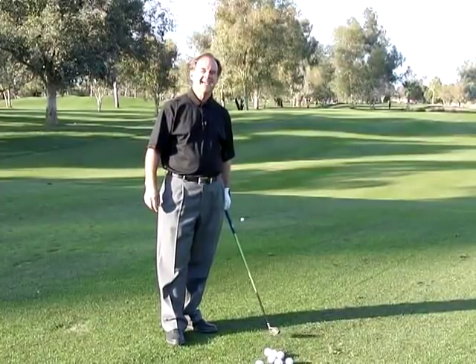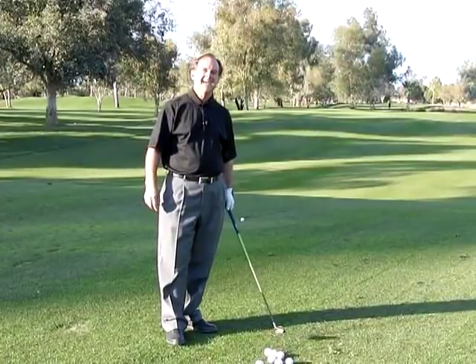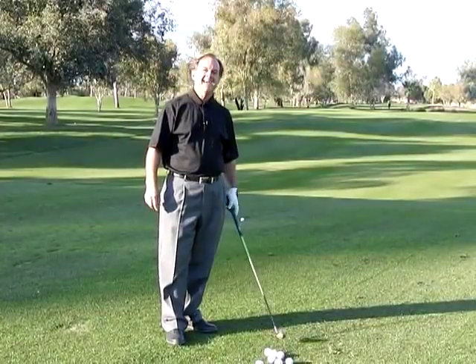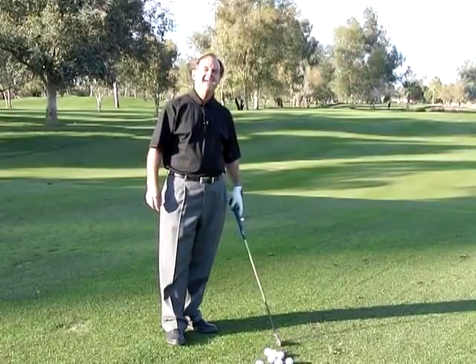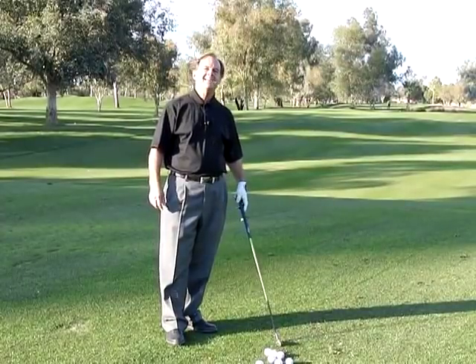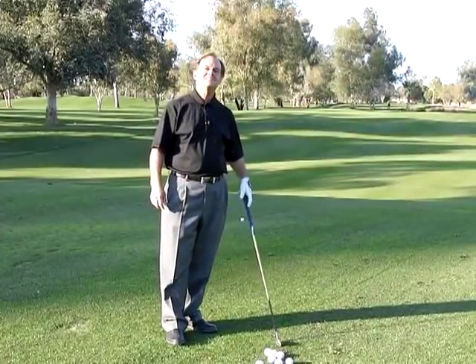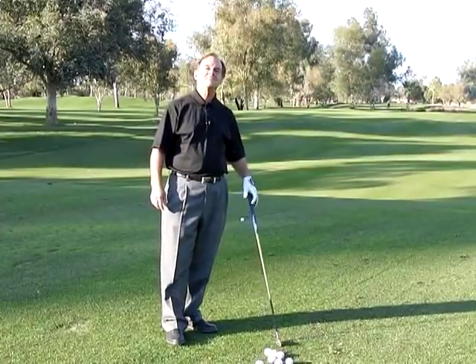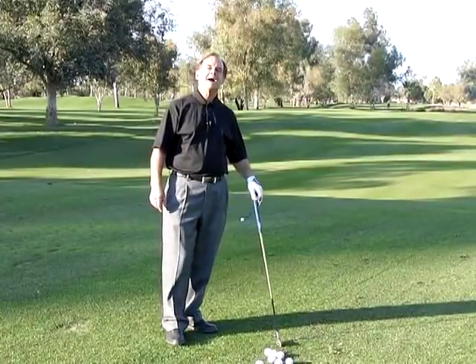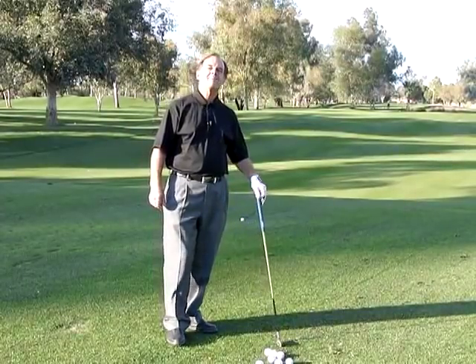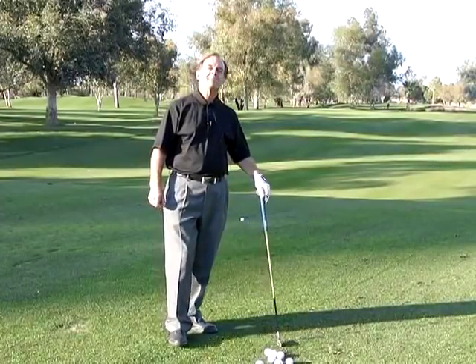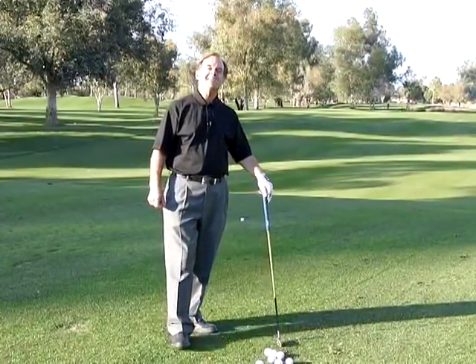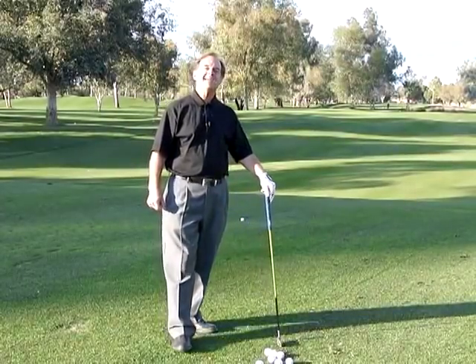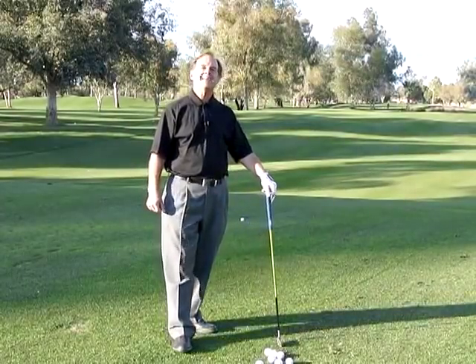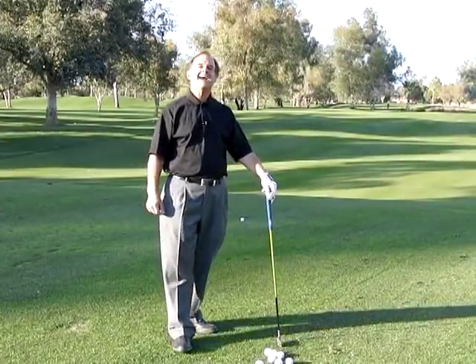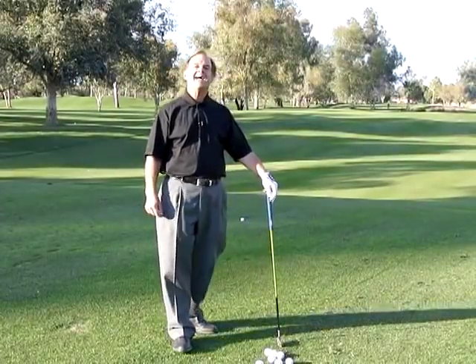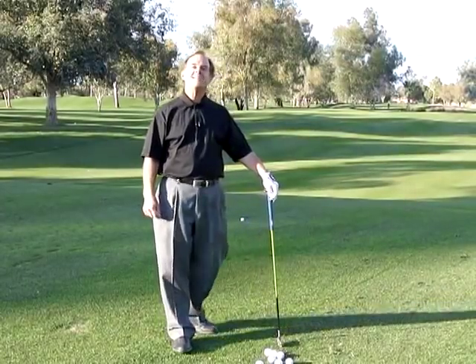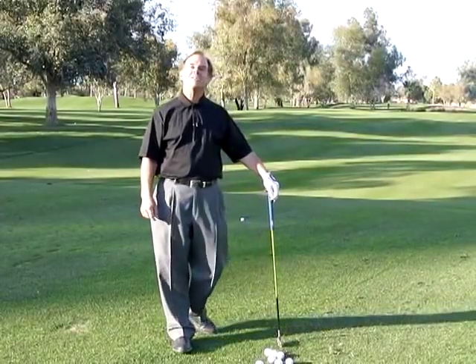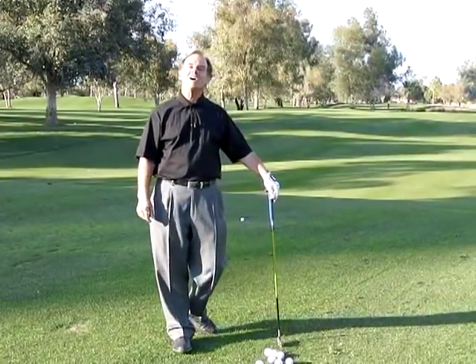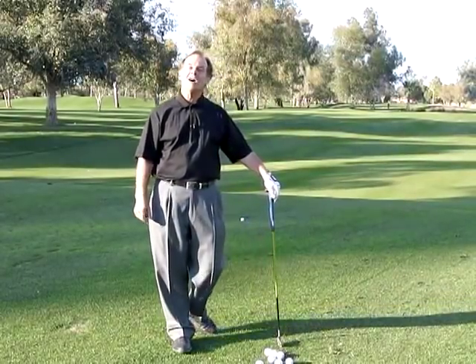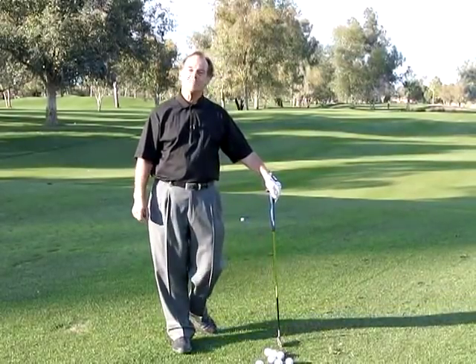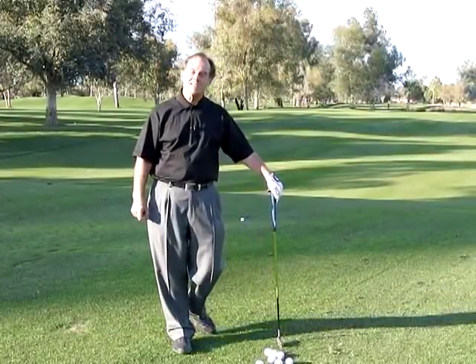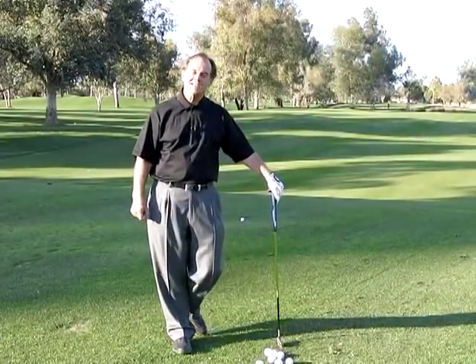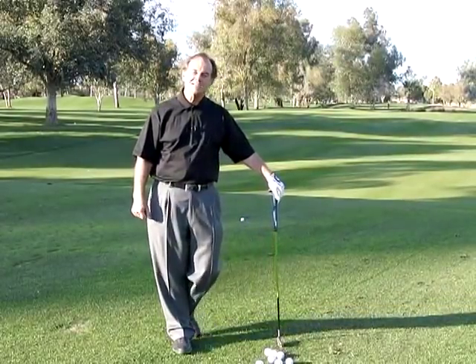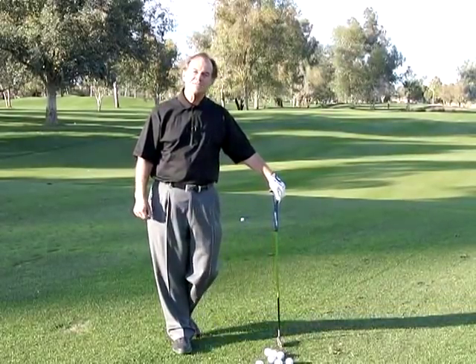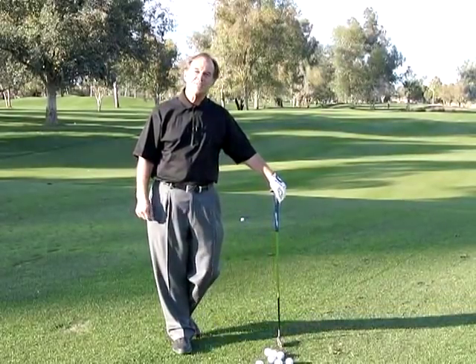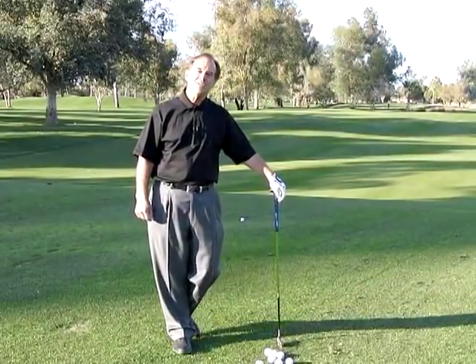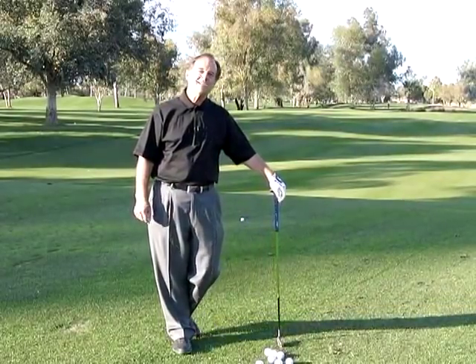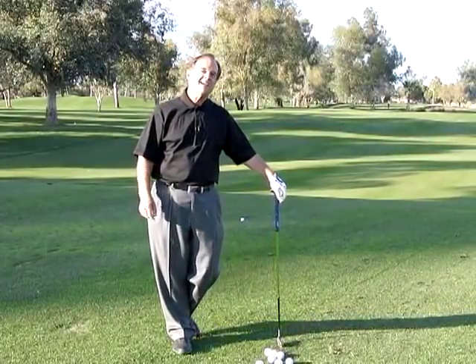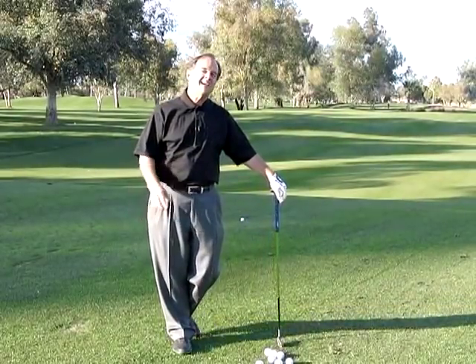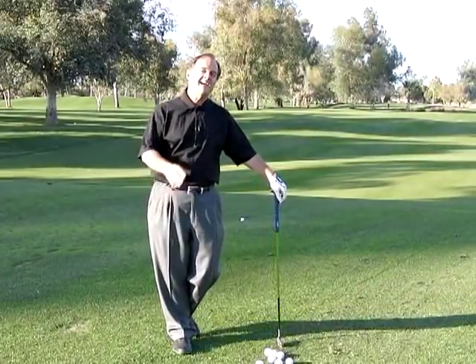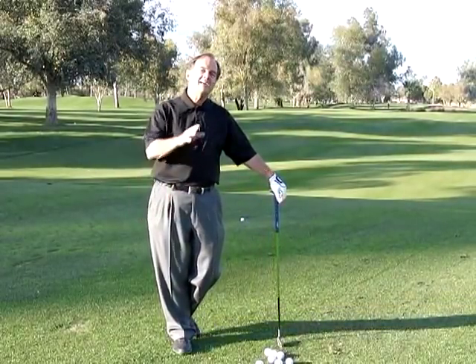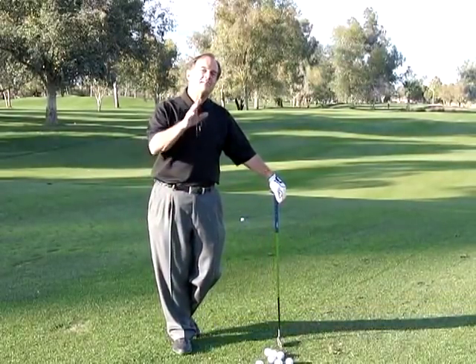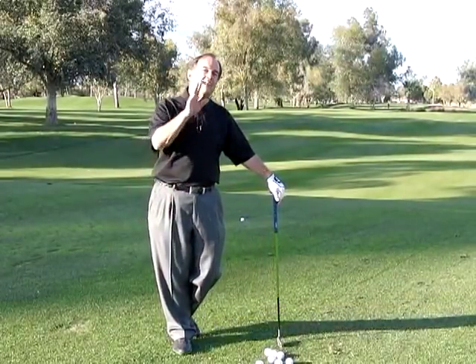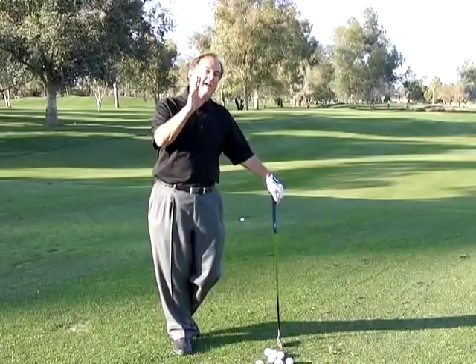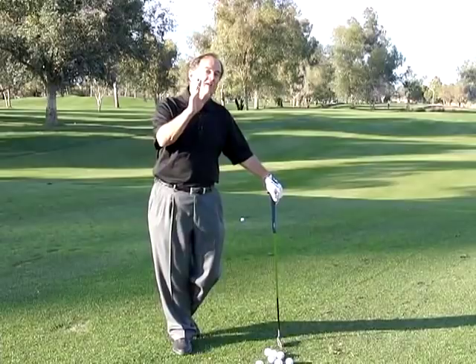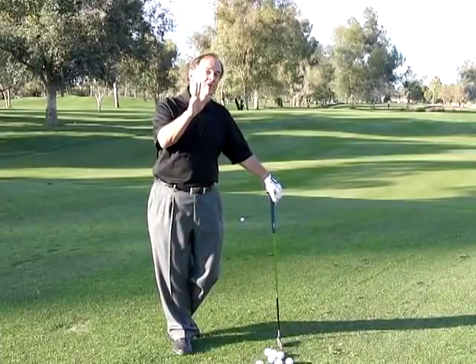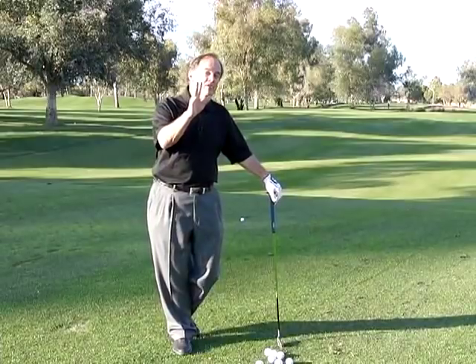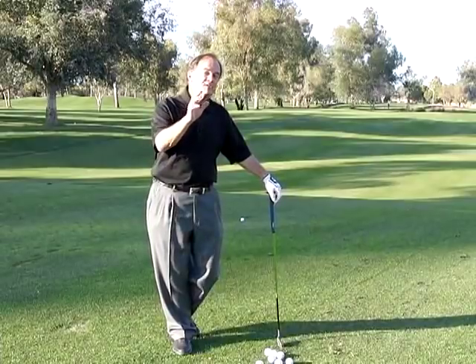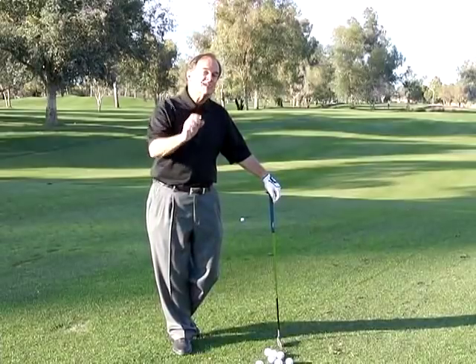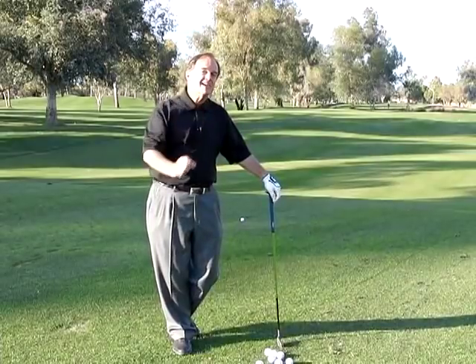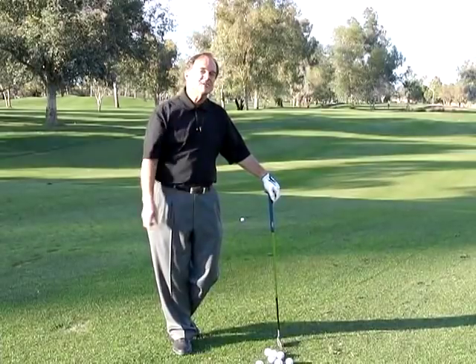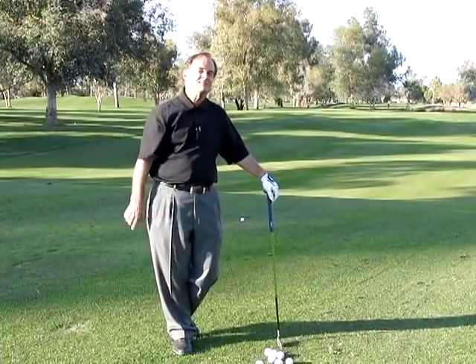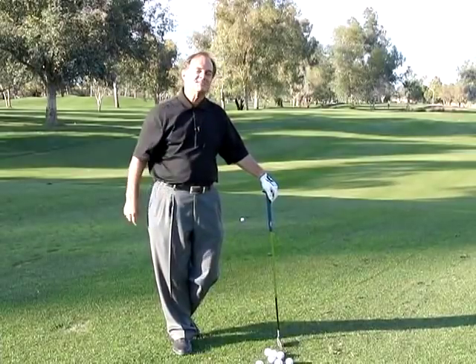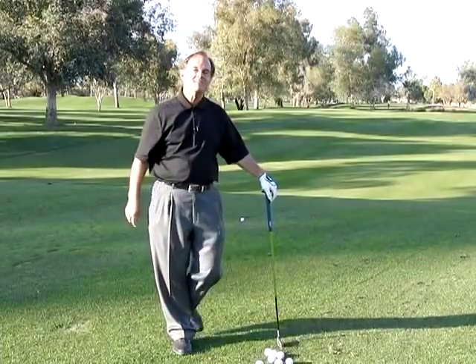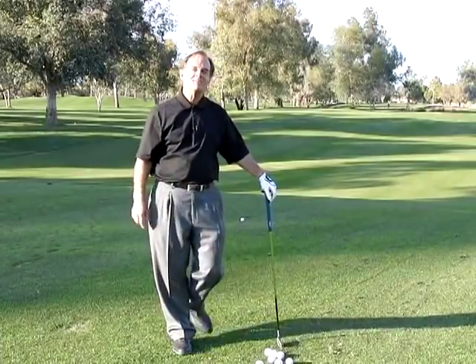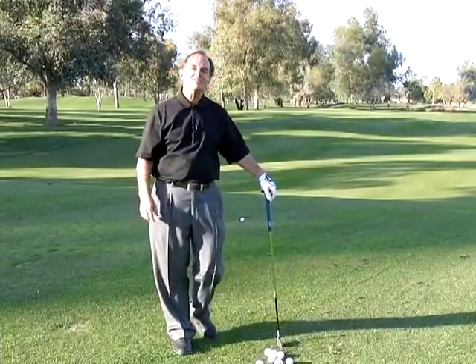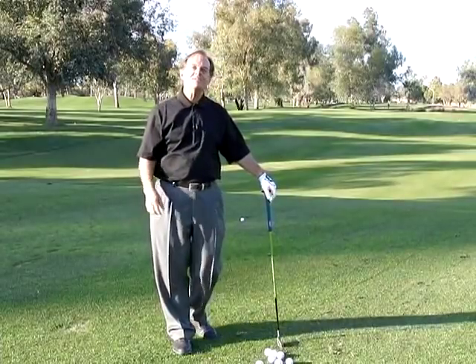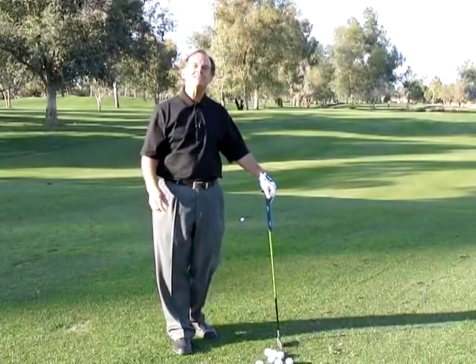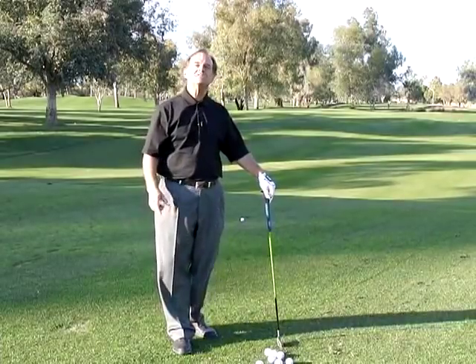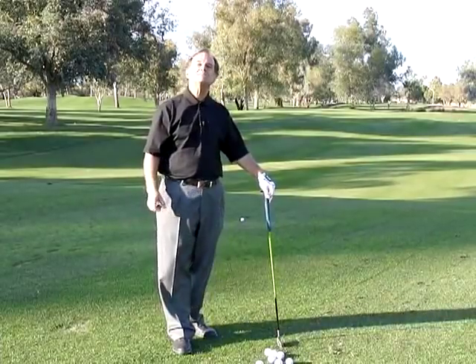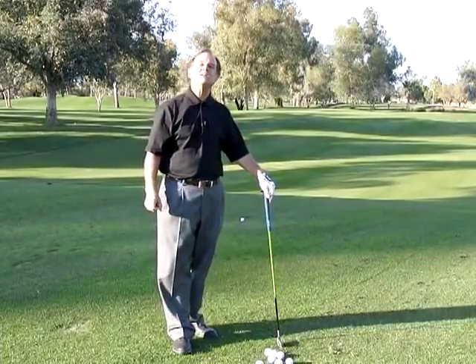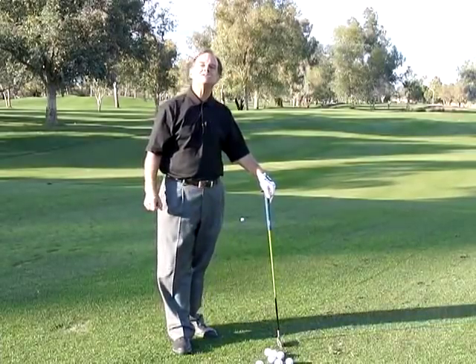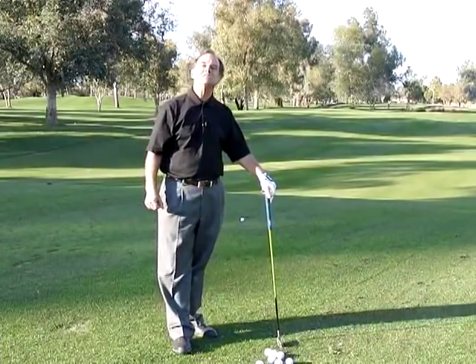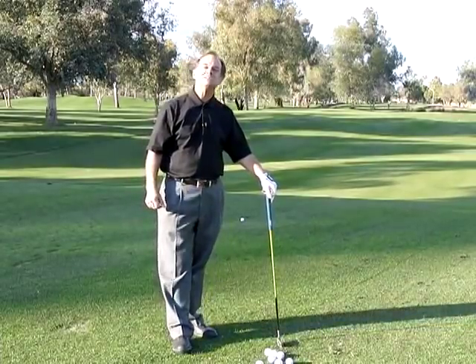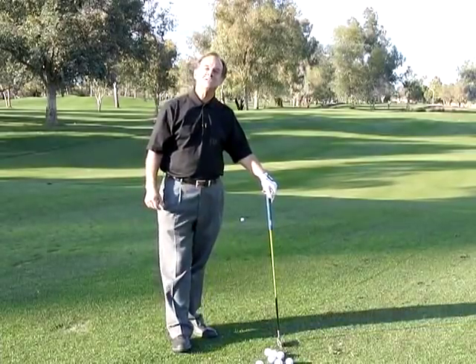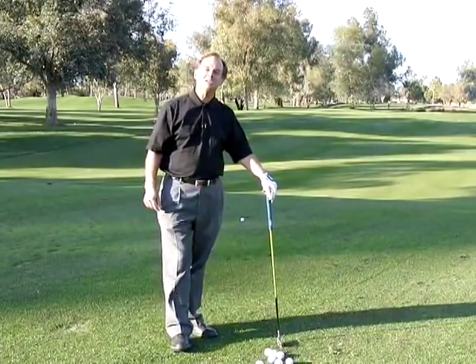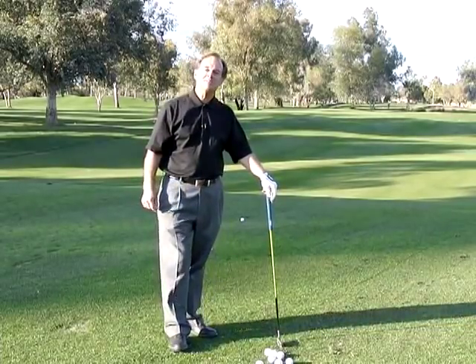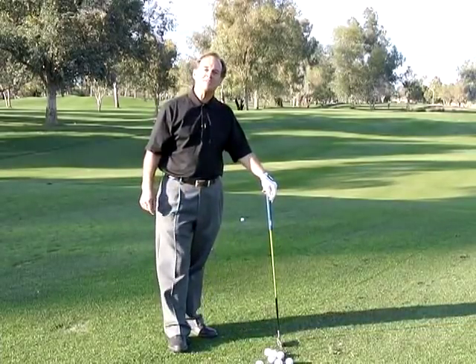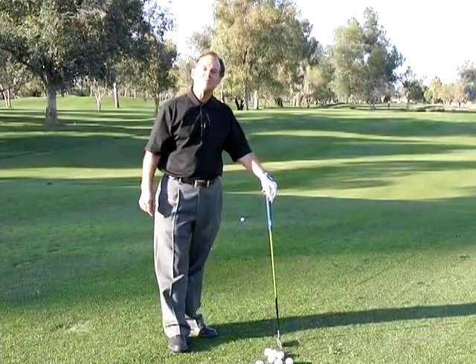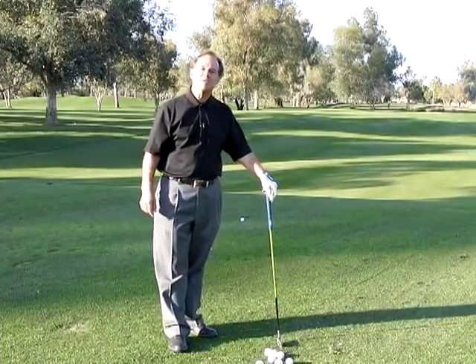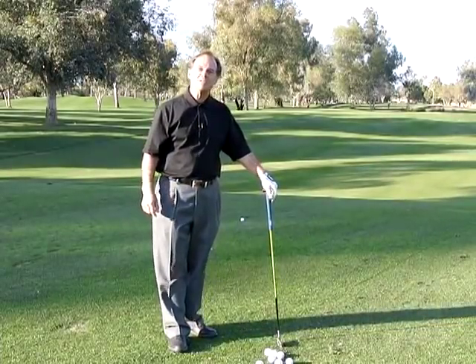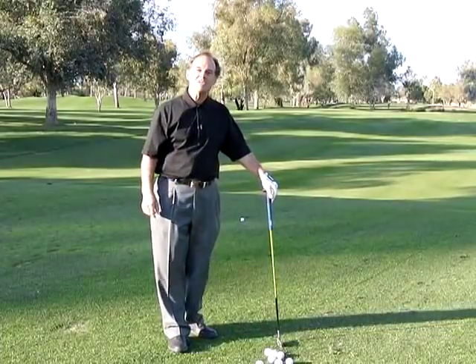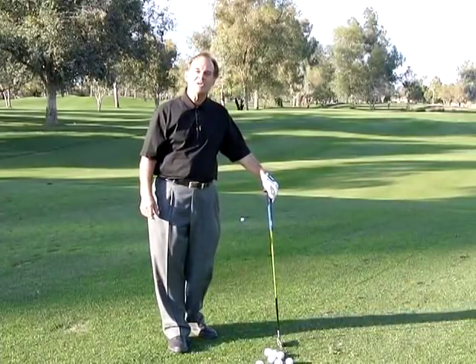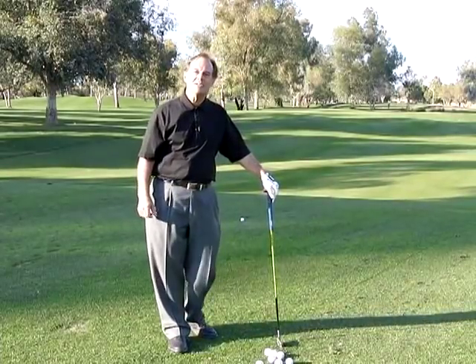Hey, it's Bobby, and I have a golf lesson for you today that I know is going to help some of you, especially Jim from North Dakota.